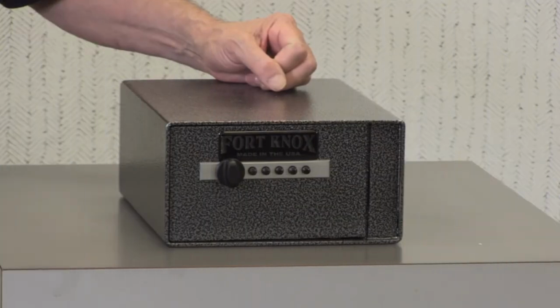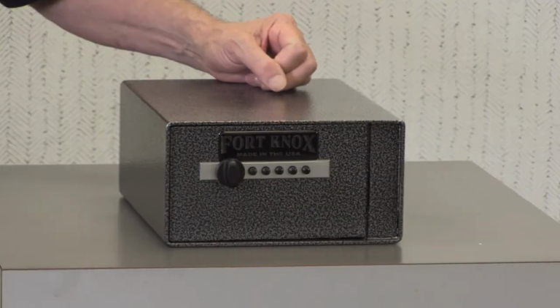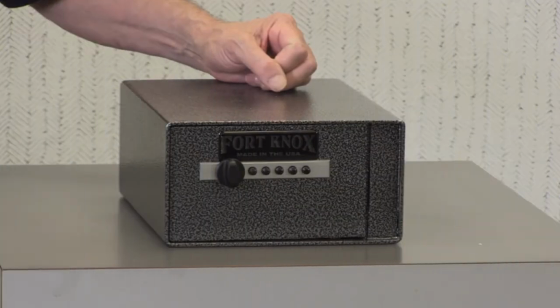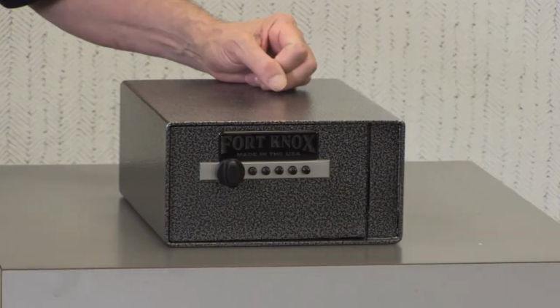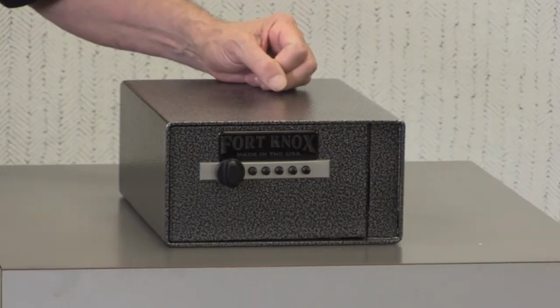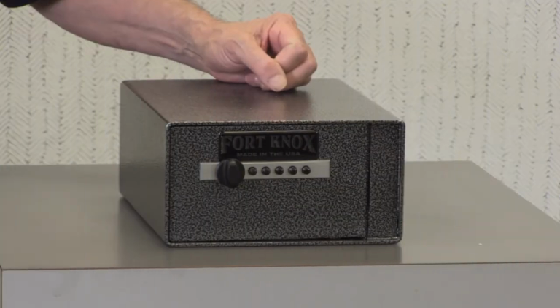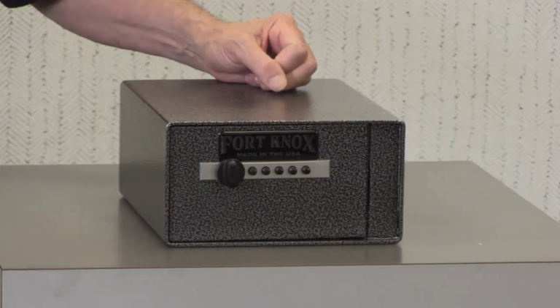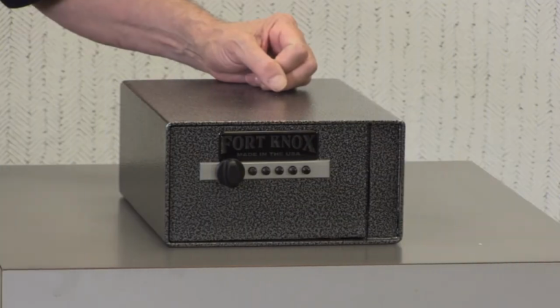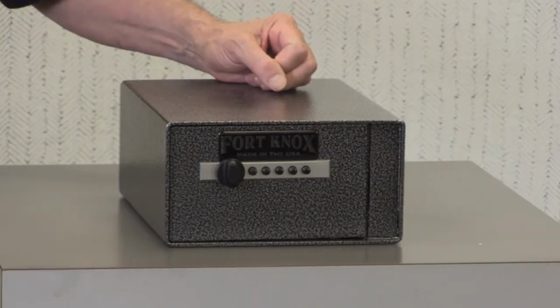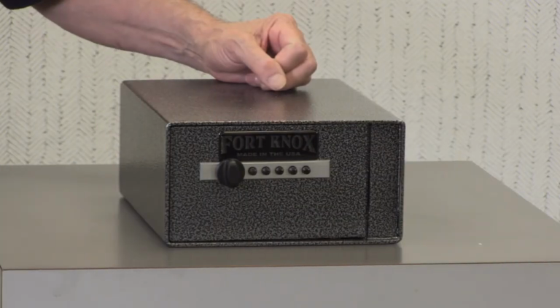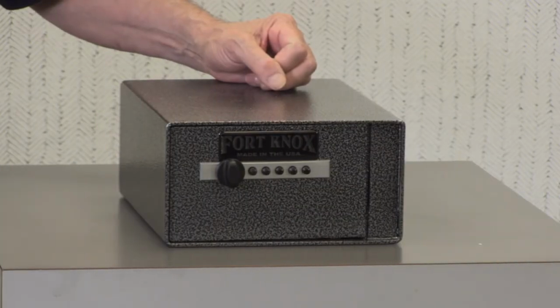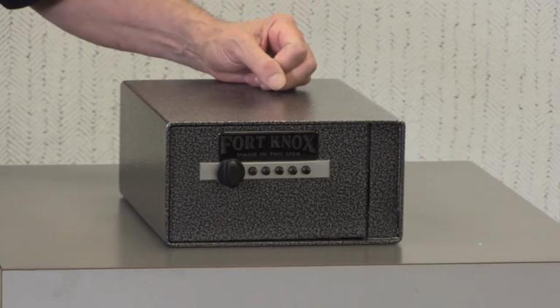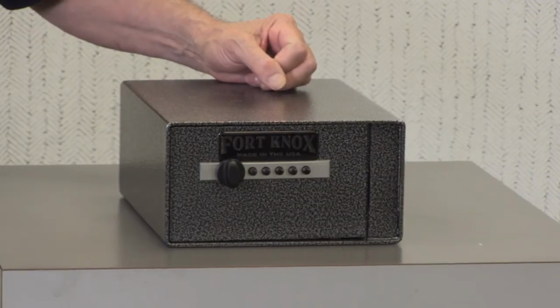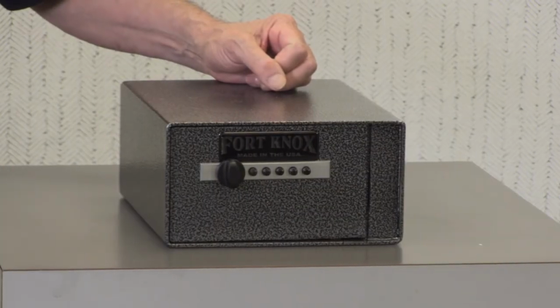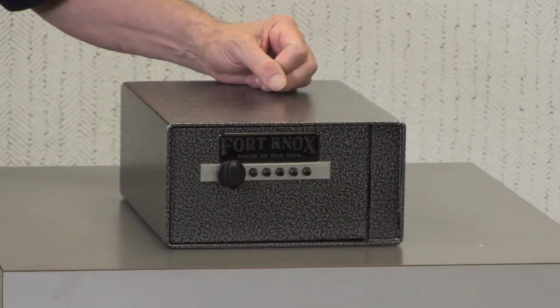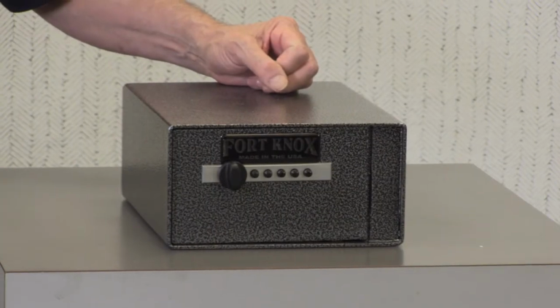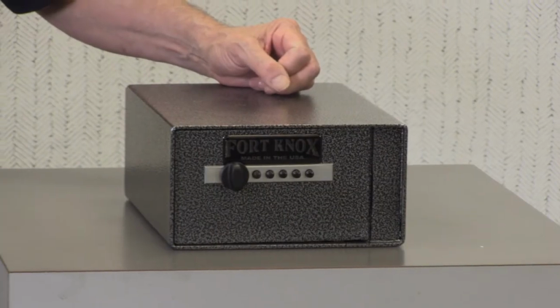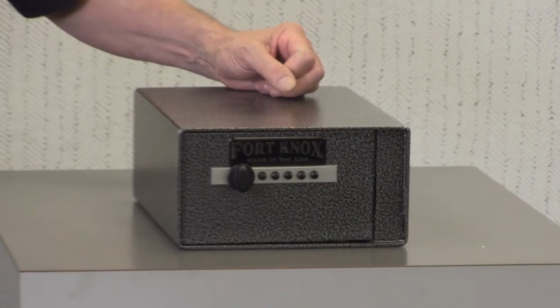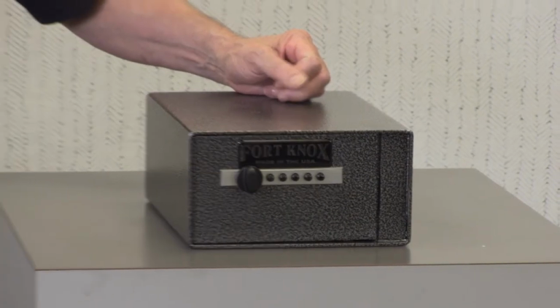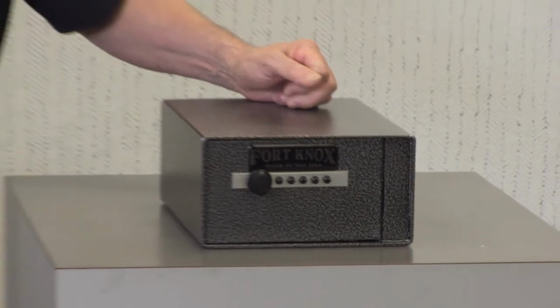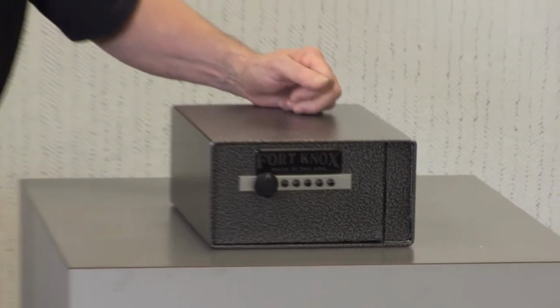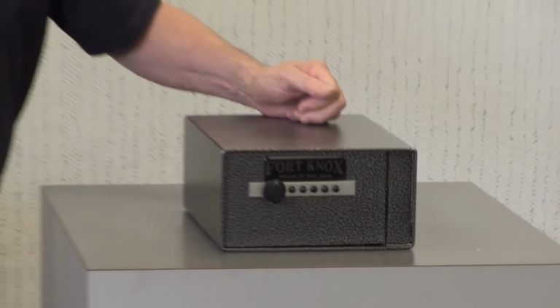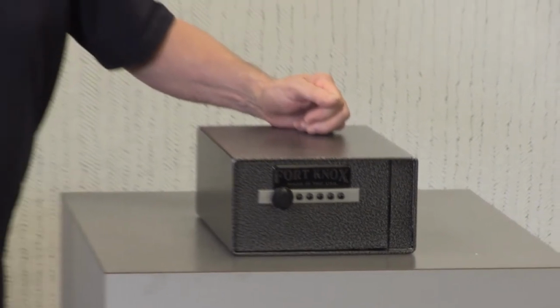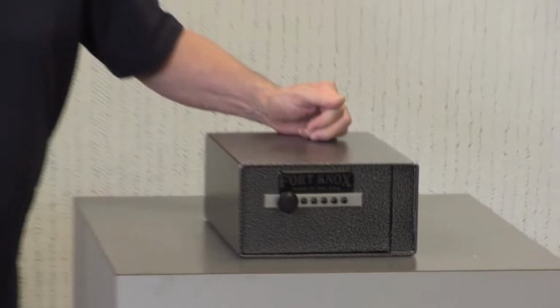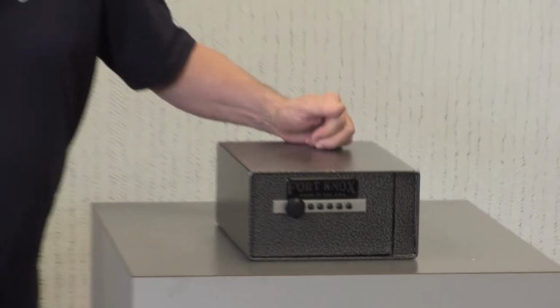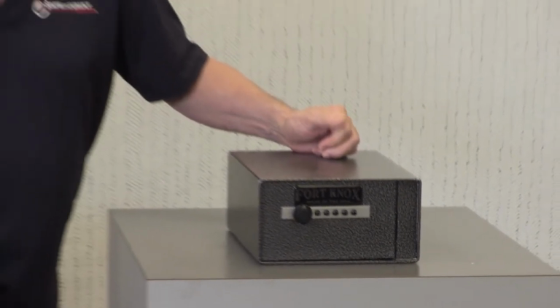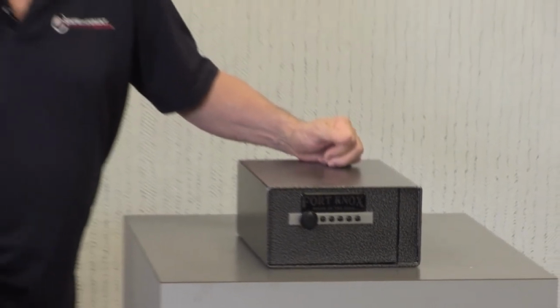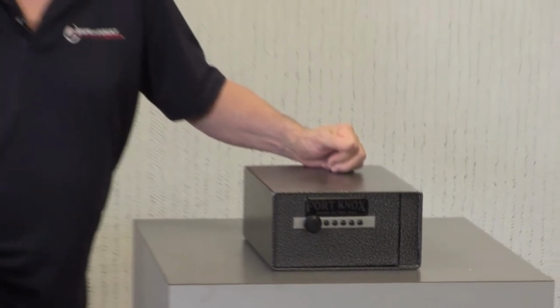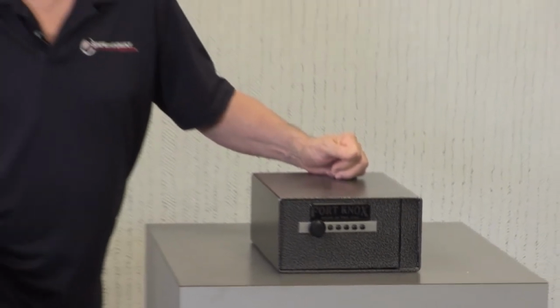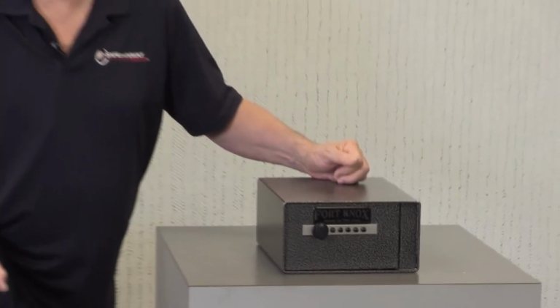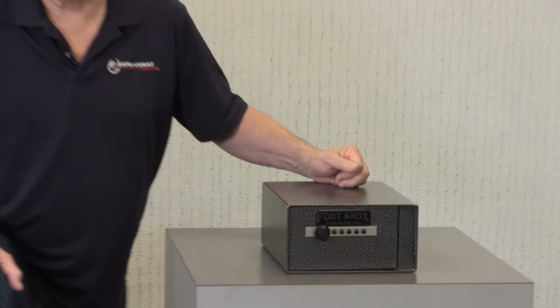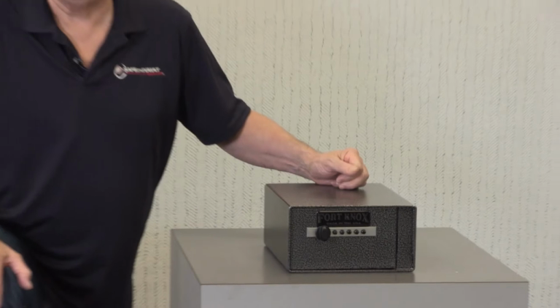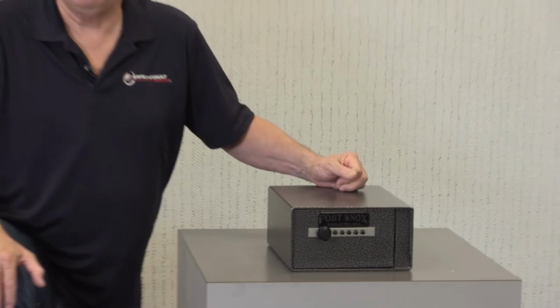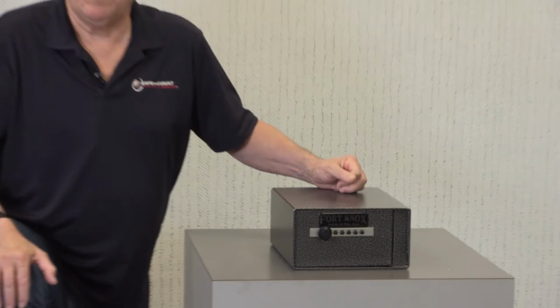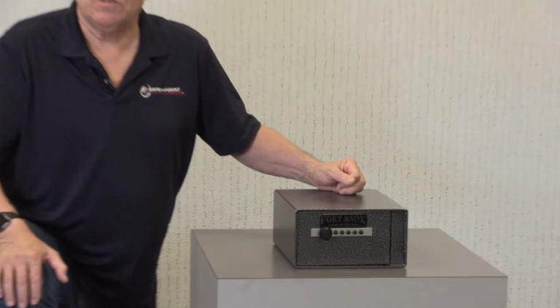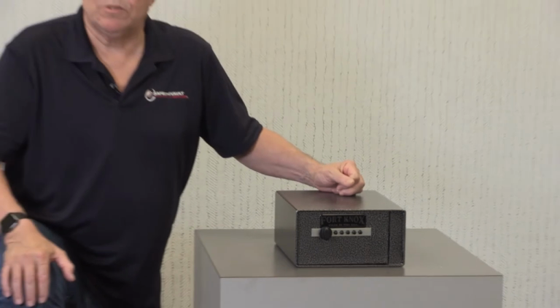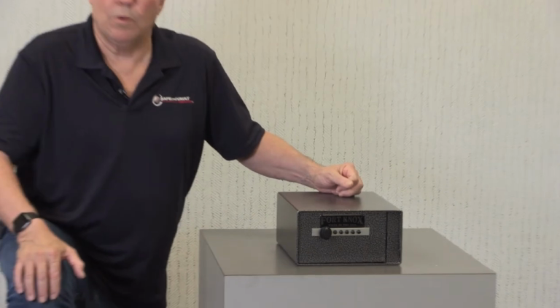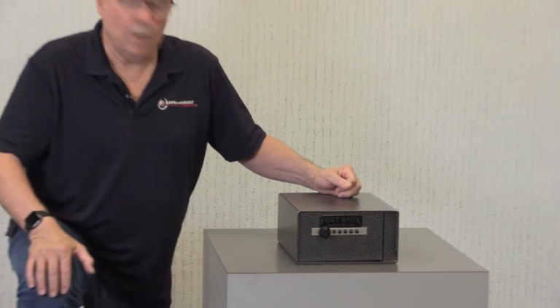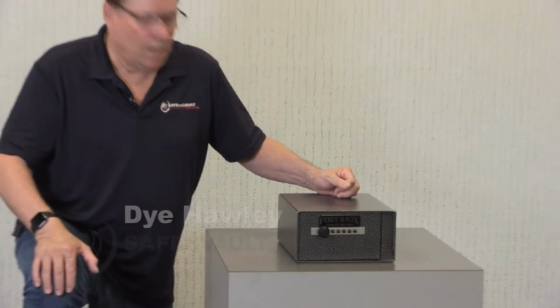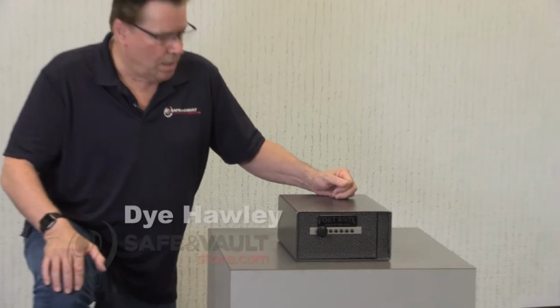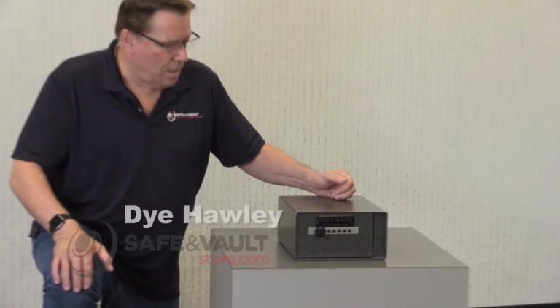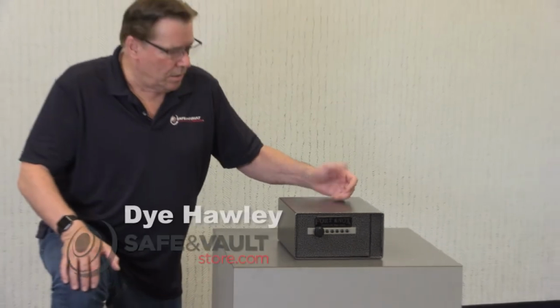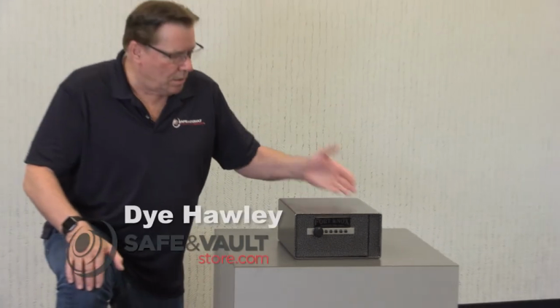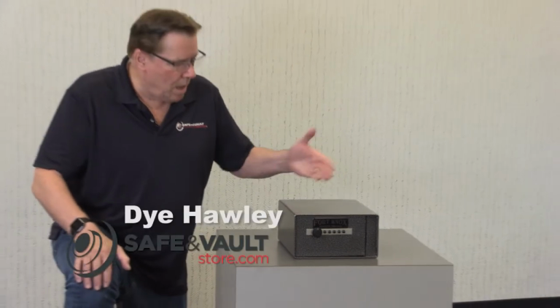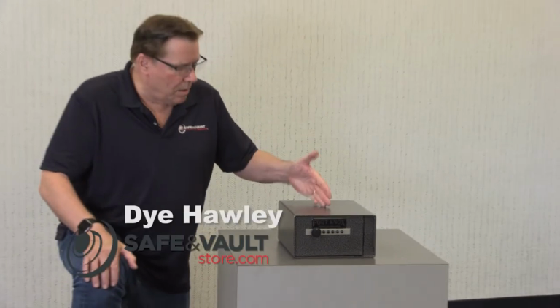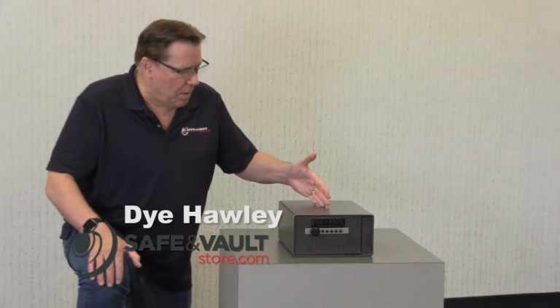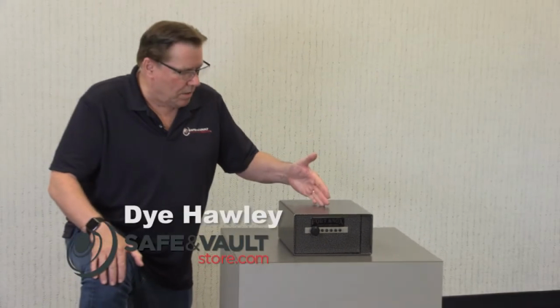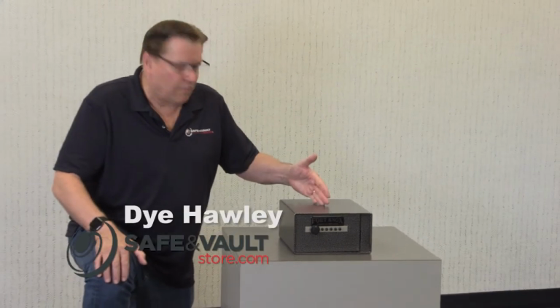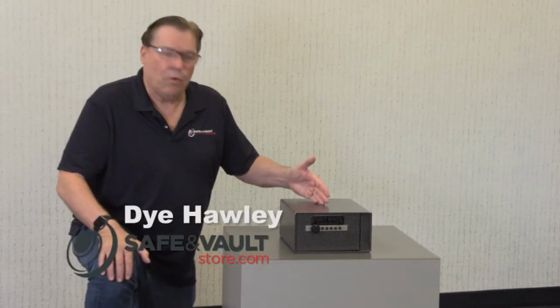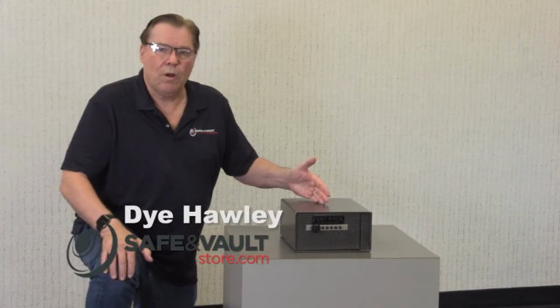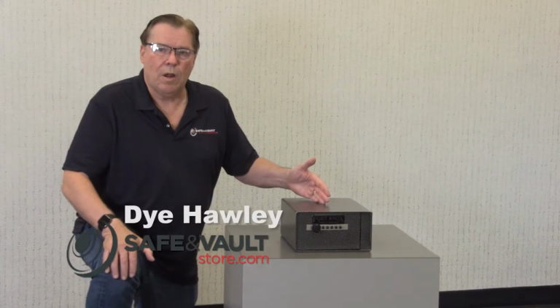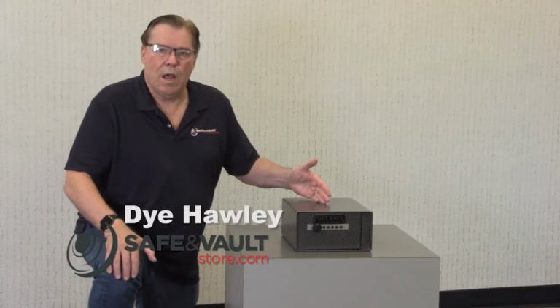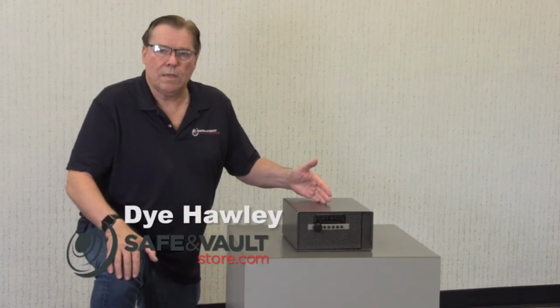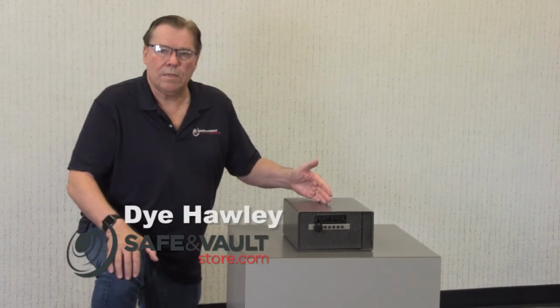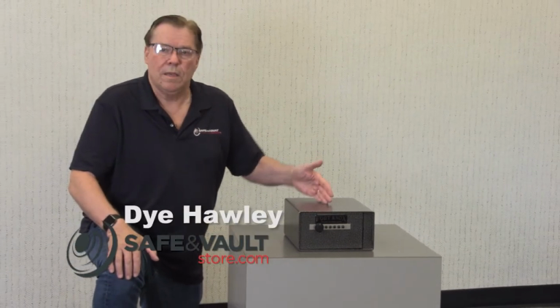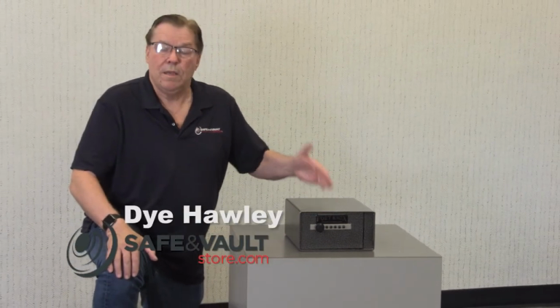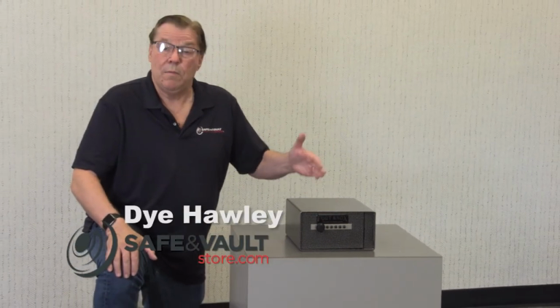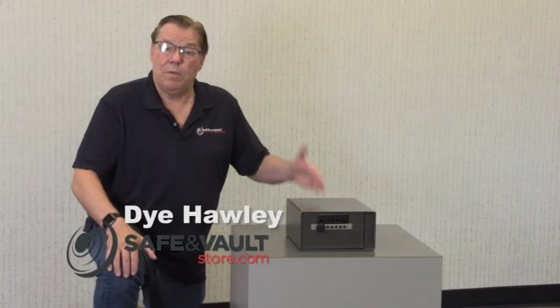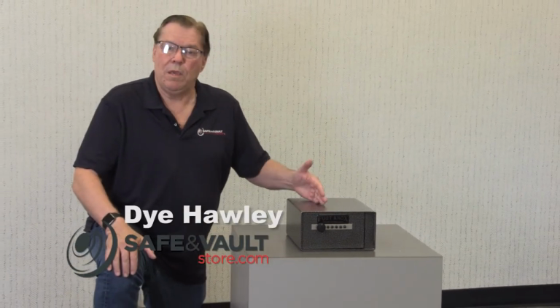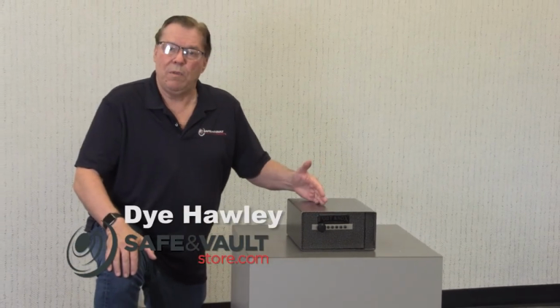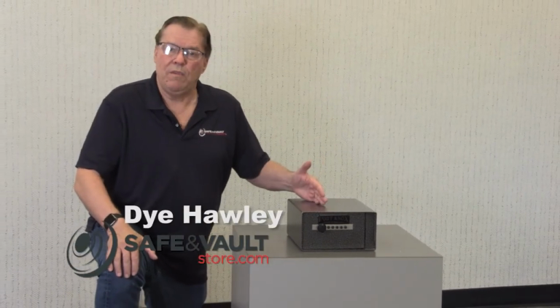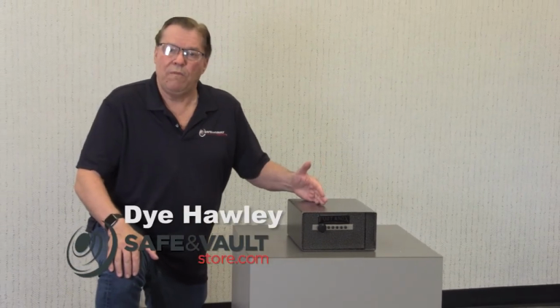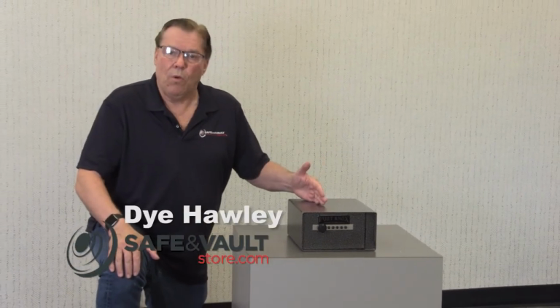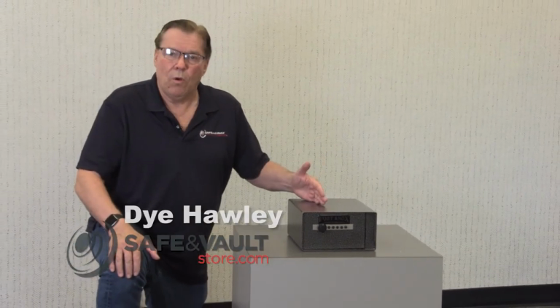Hi, I'm Di the Safe Guy, Di Hawley, Sales Manager at Safe & Vault Store, here to talk about the Fort Knox PB4.